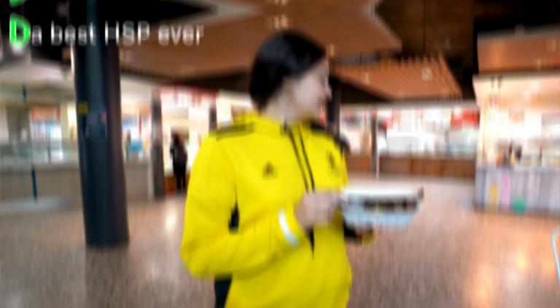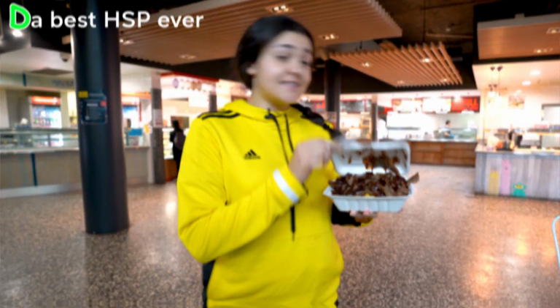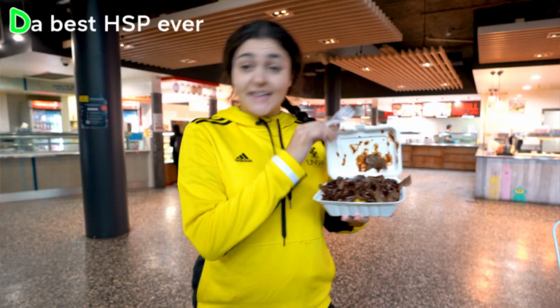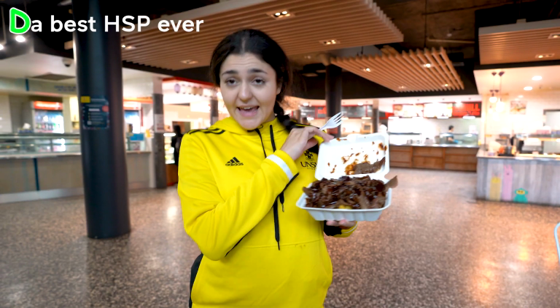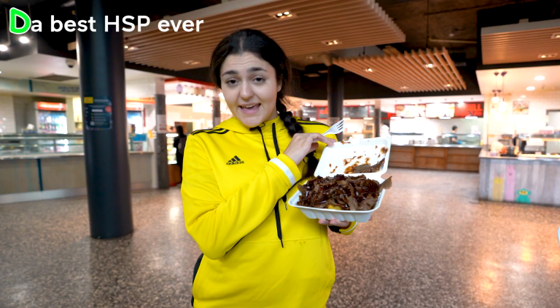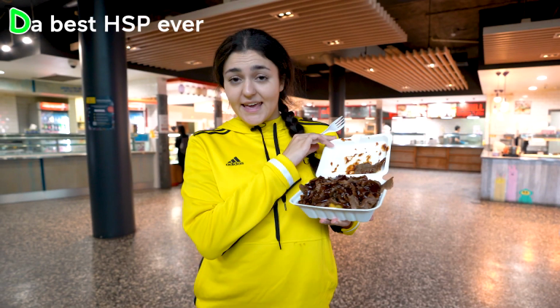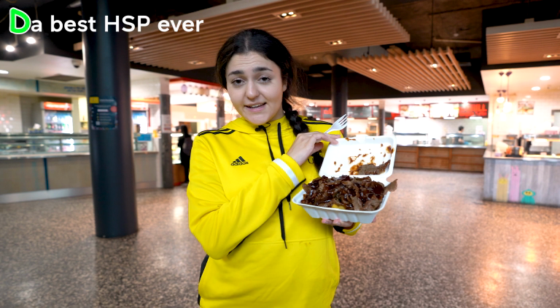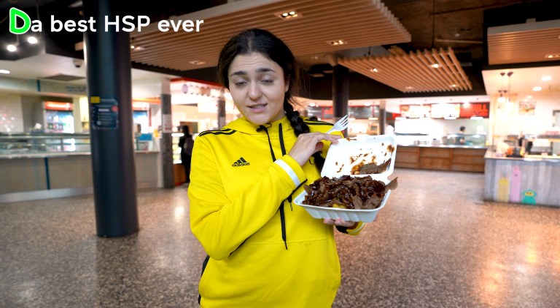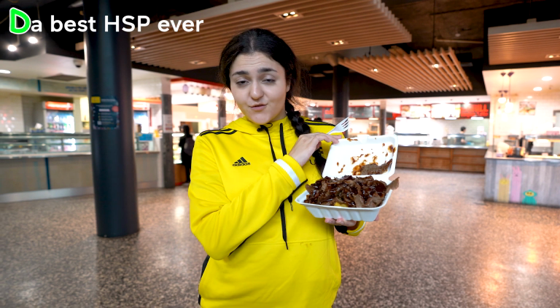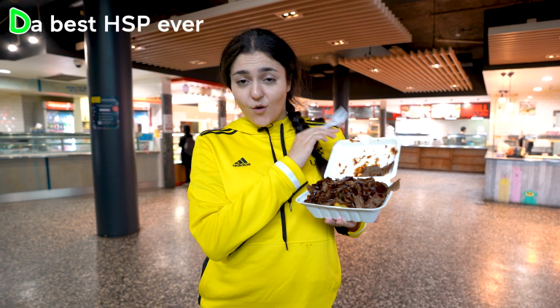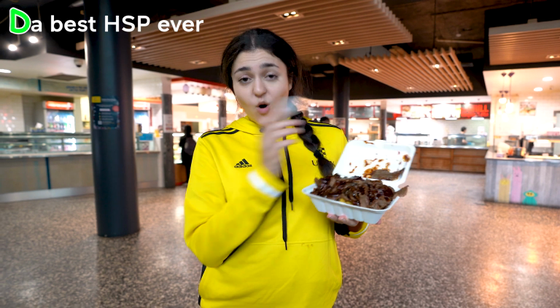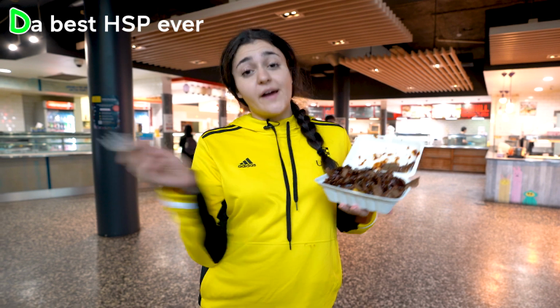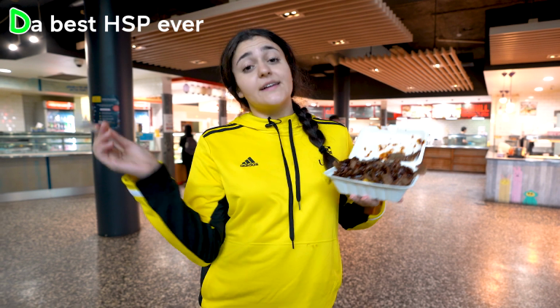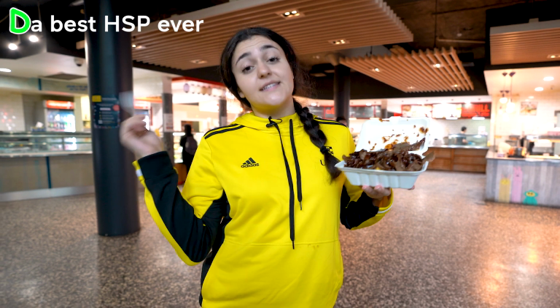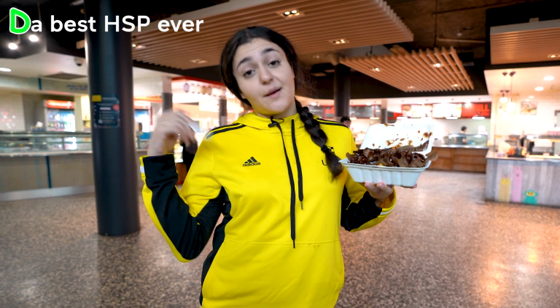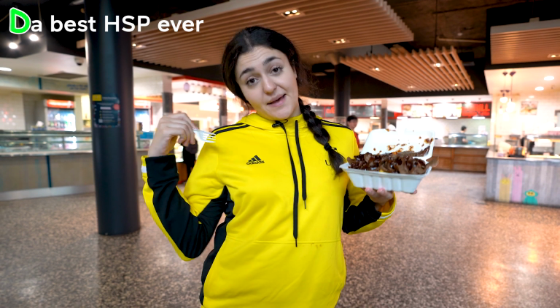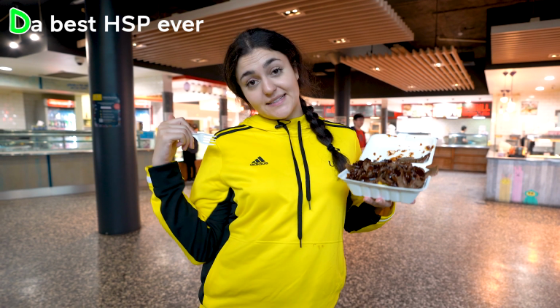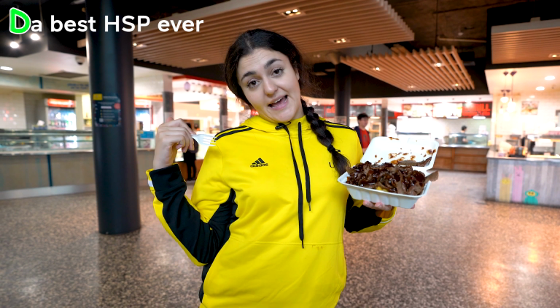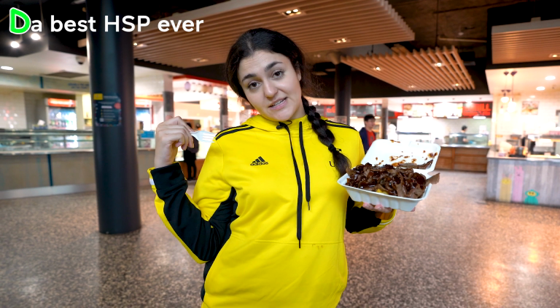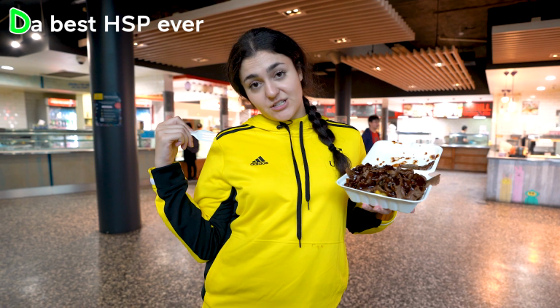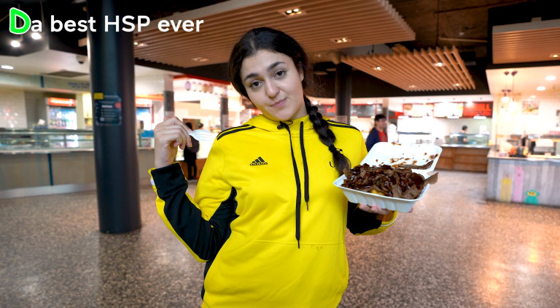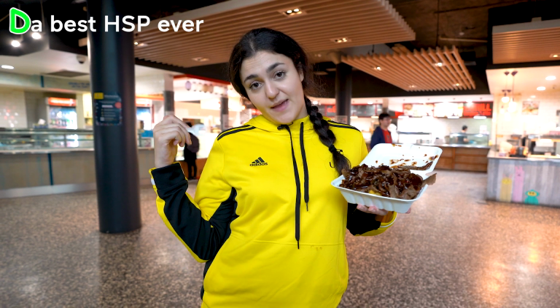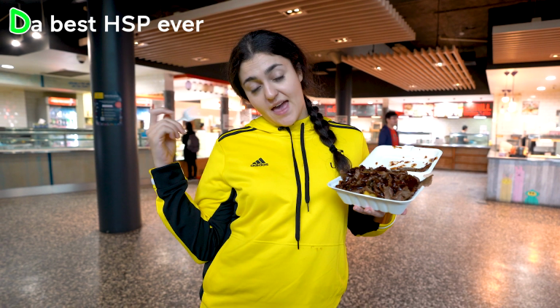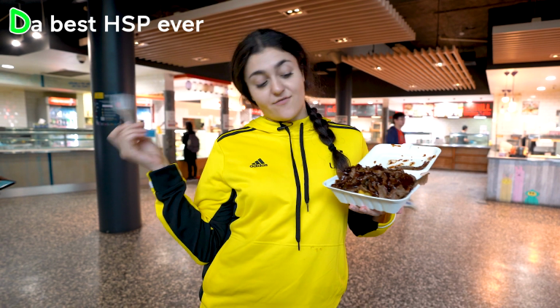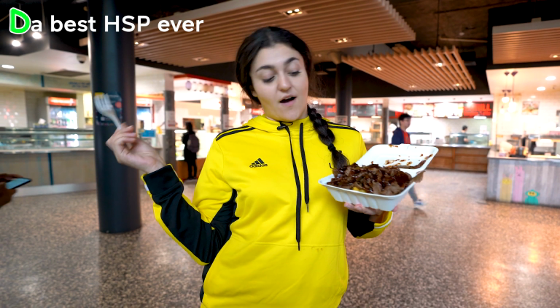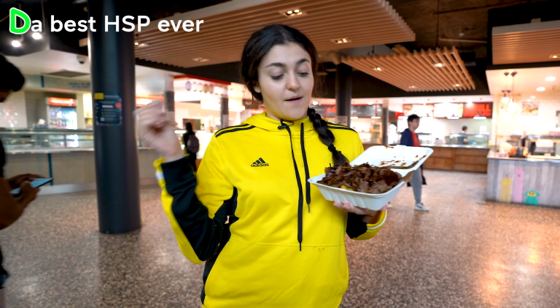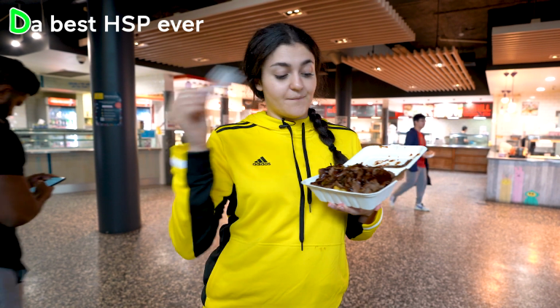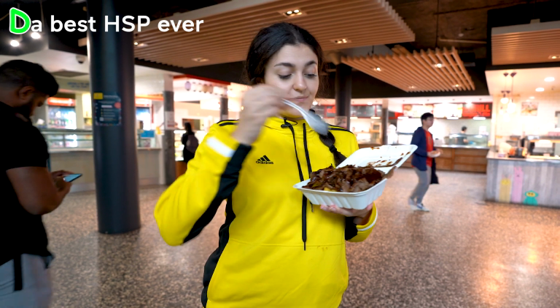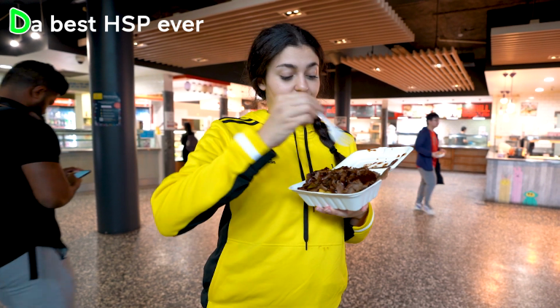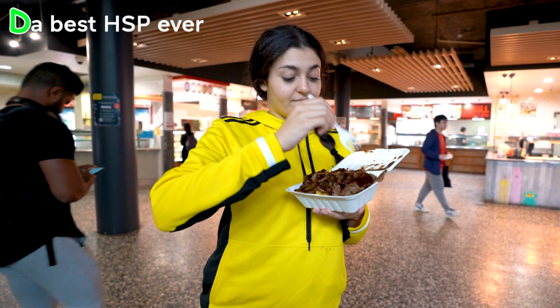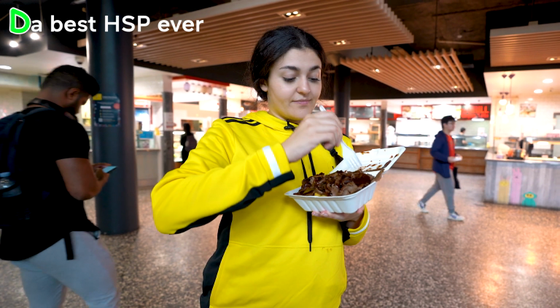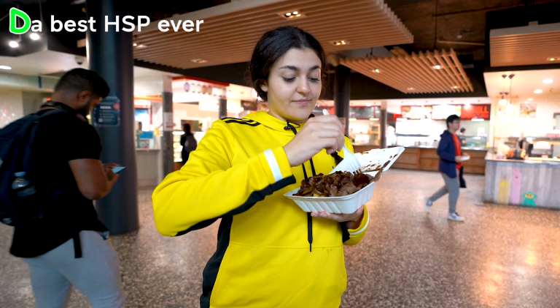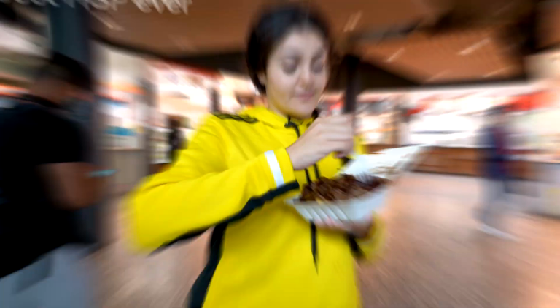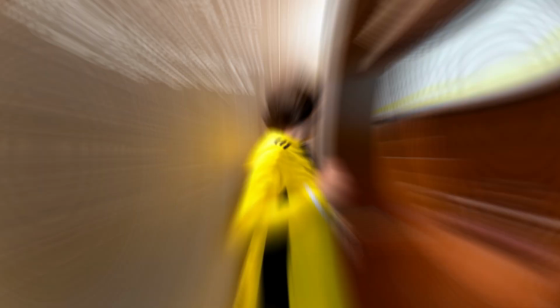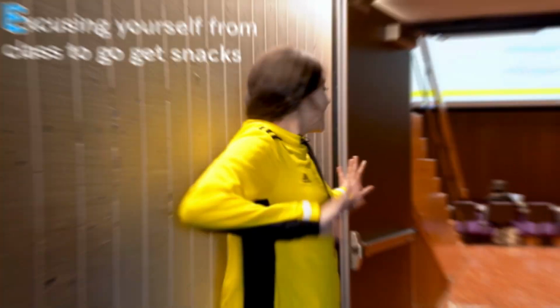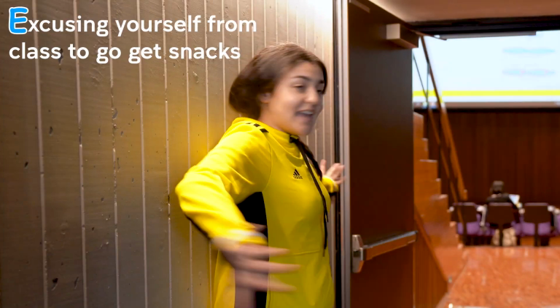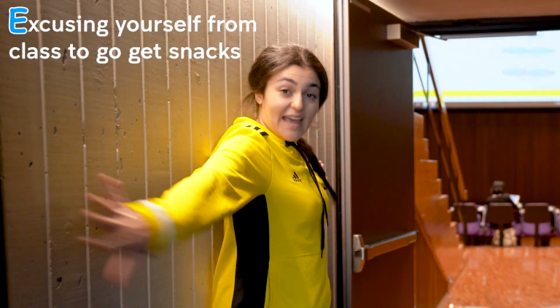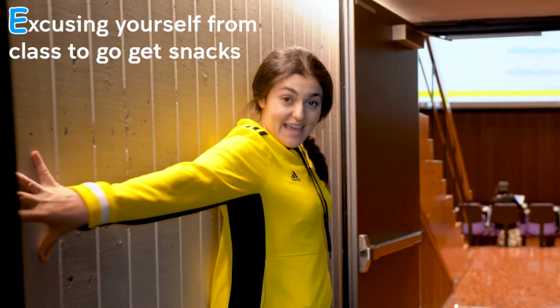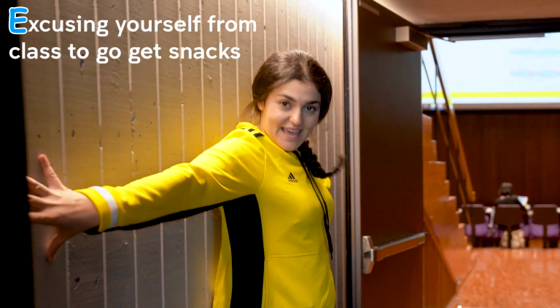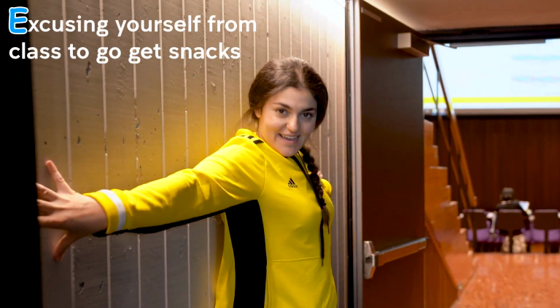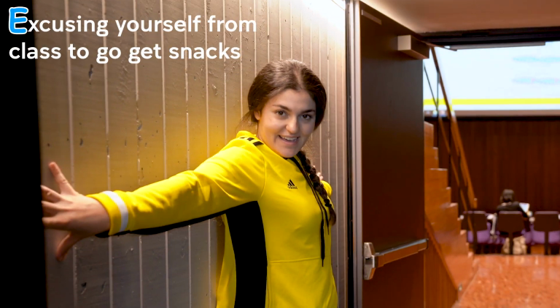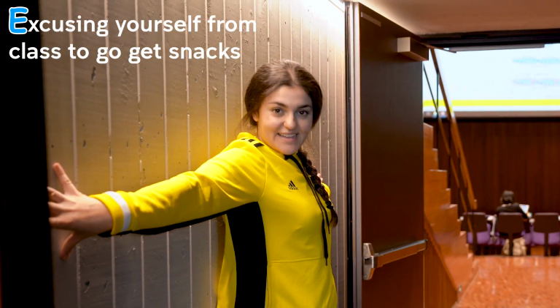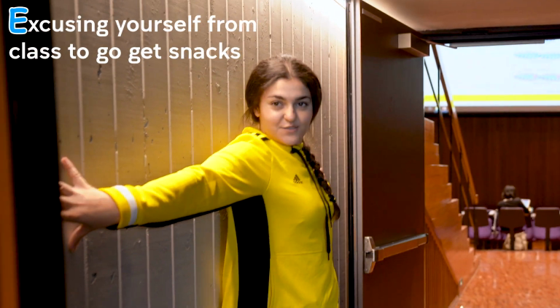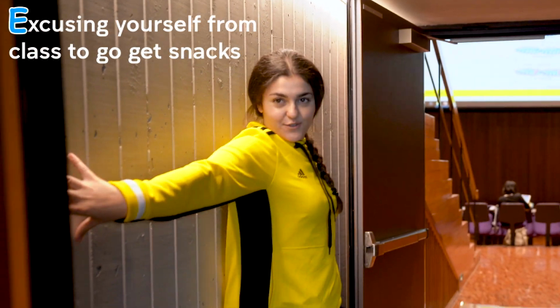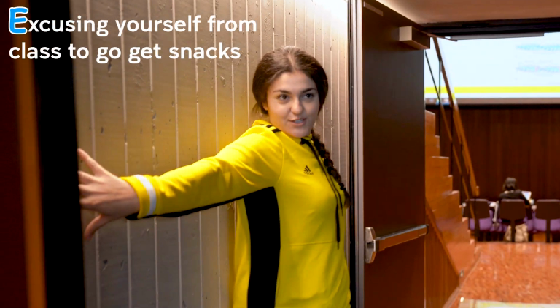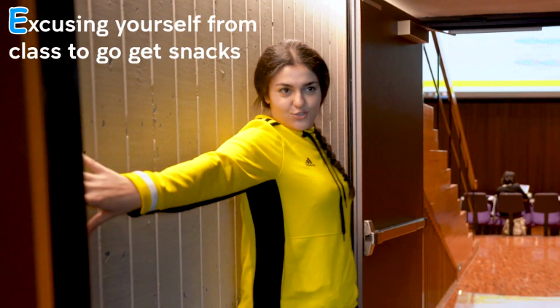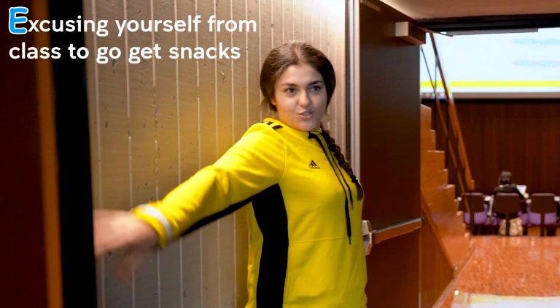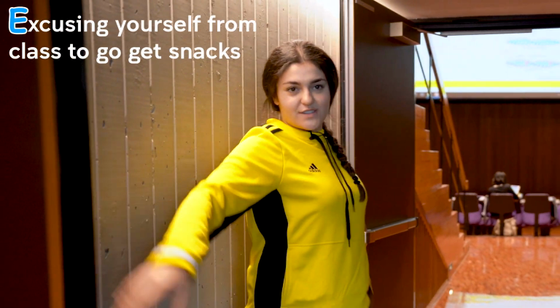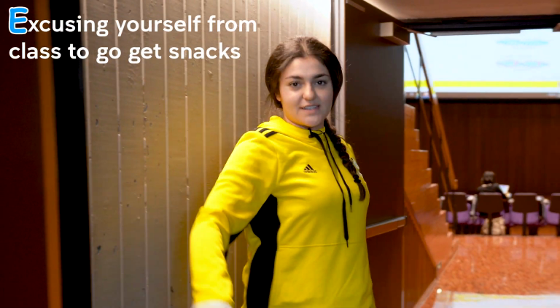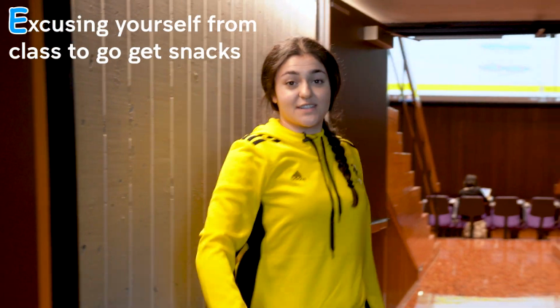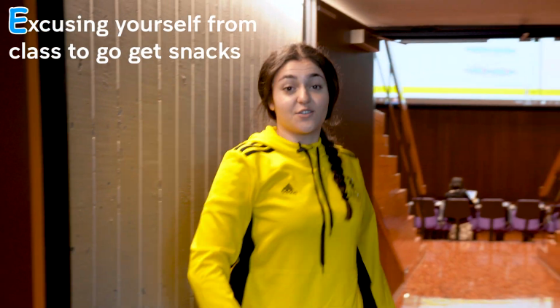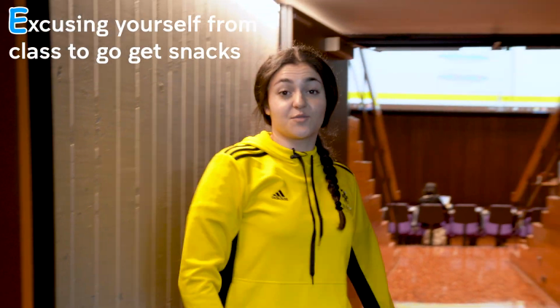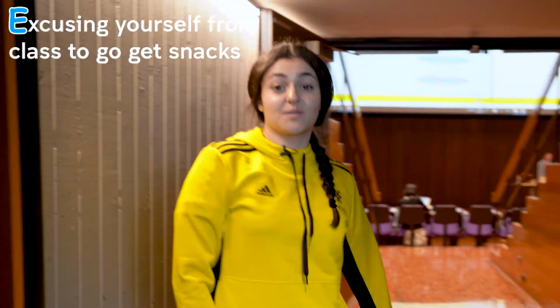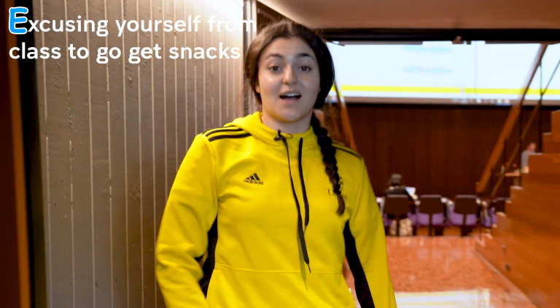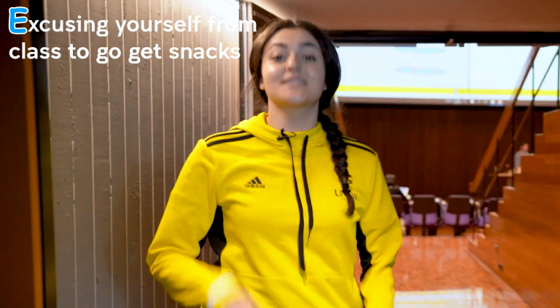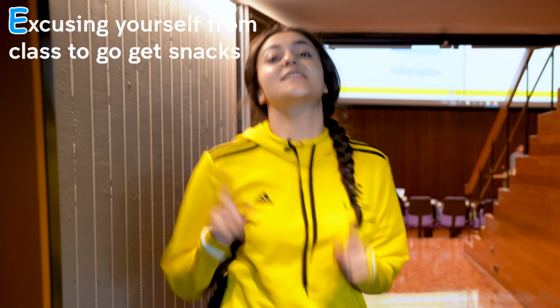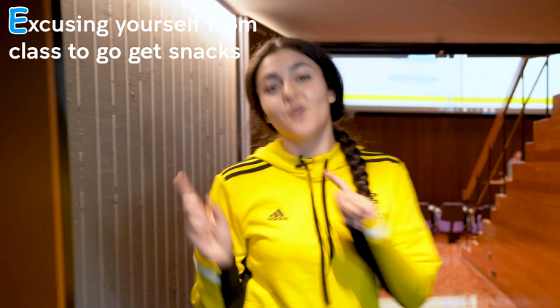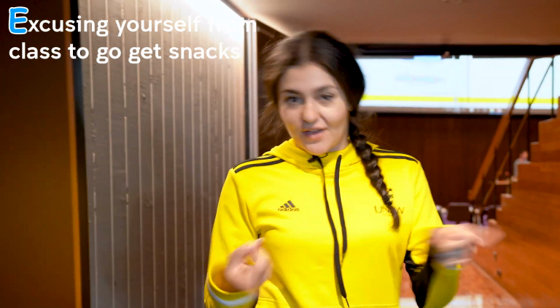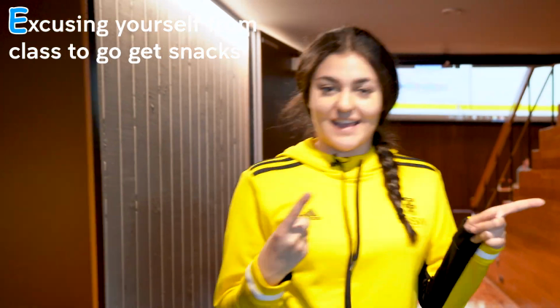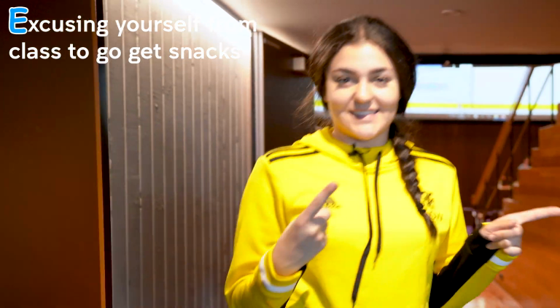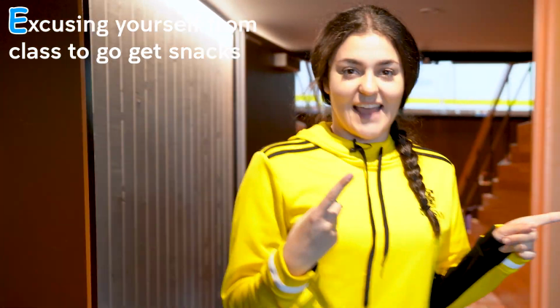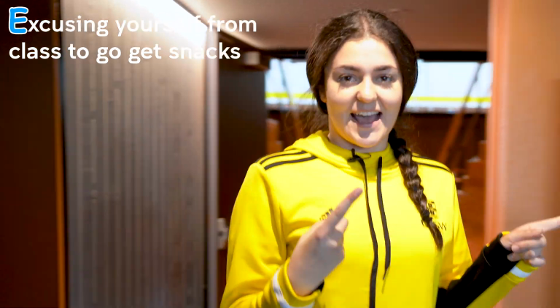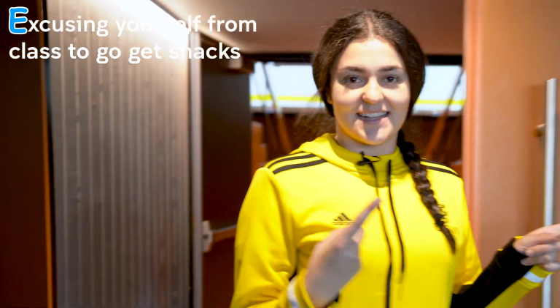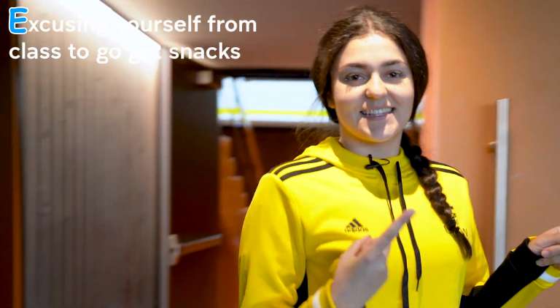D is for the best HSB ever. E is for excusing yourself from class to go get snacks.